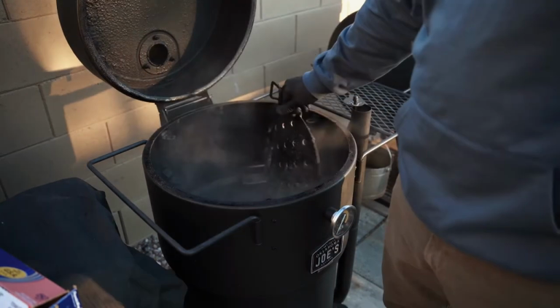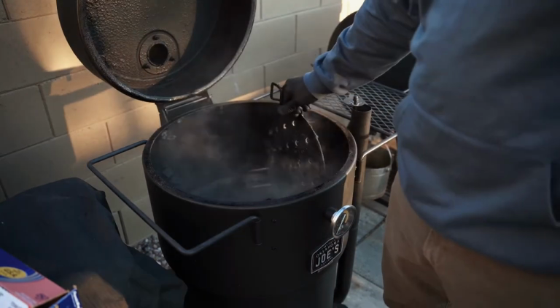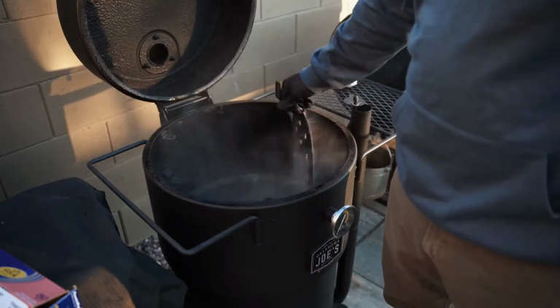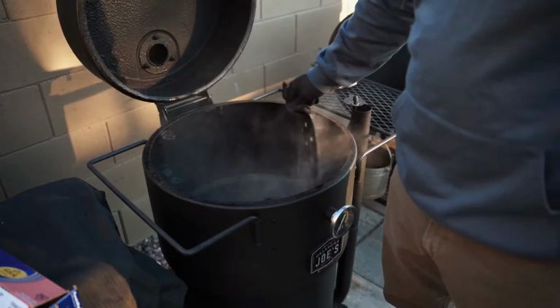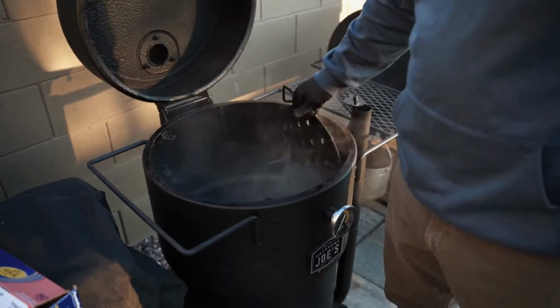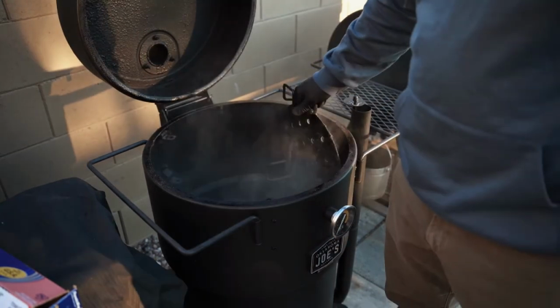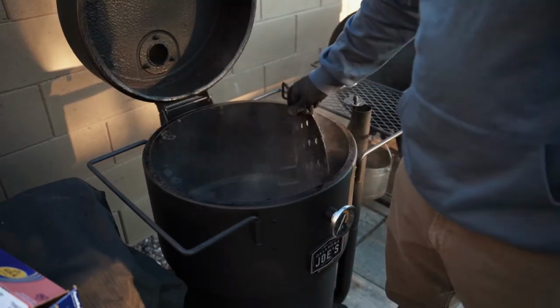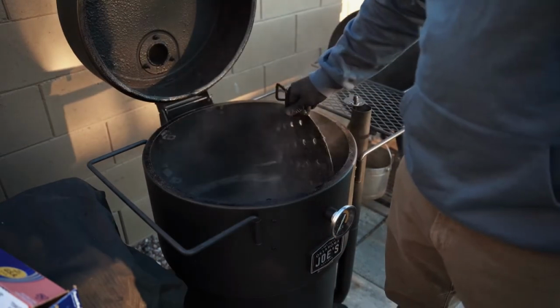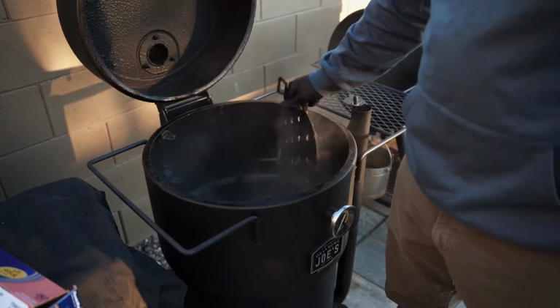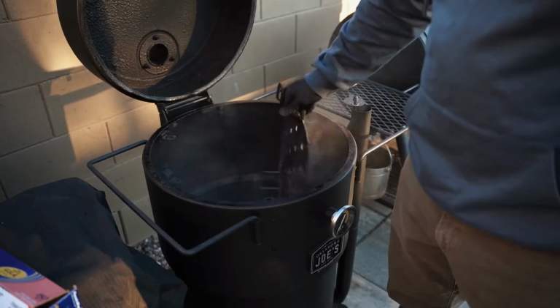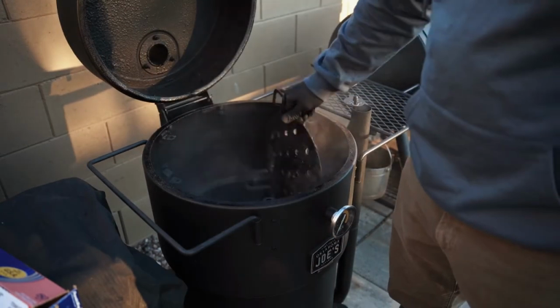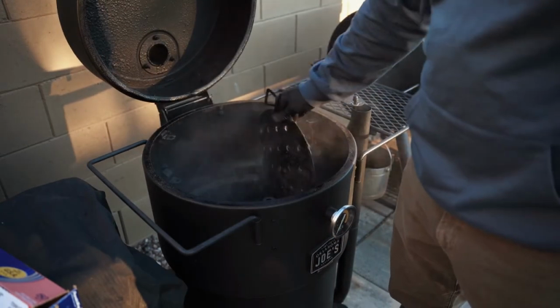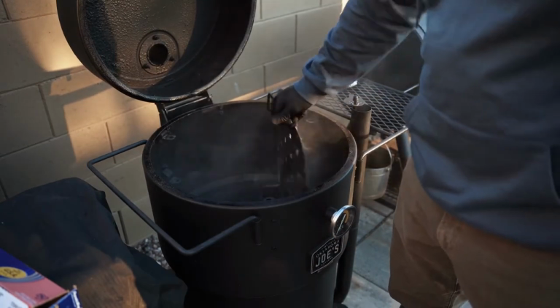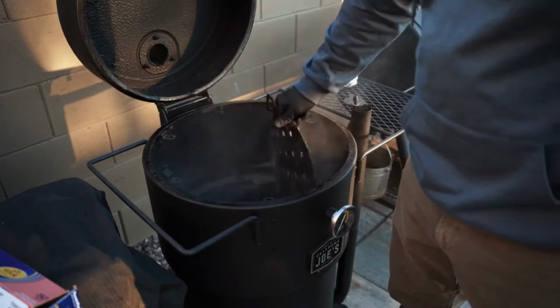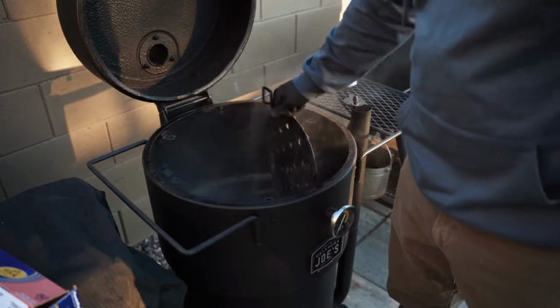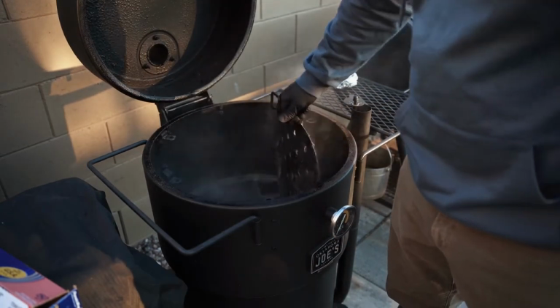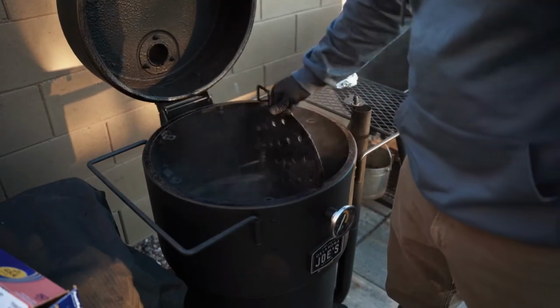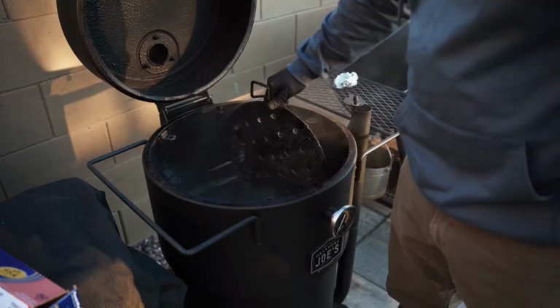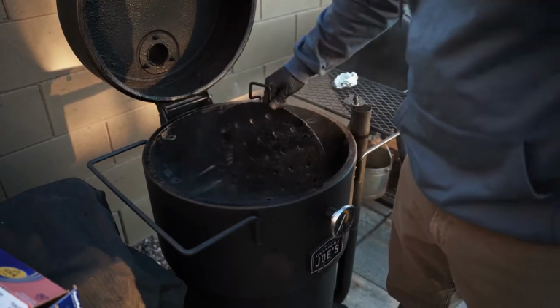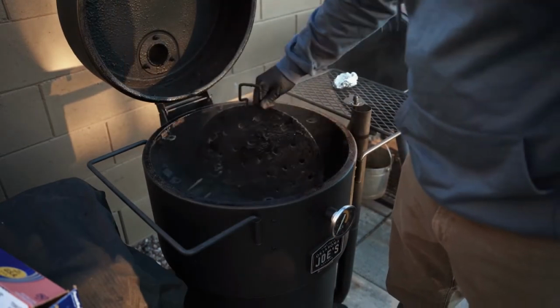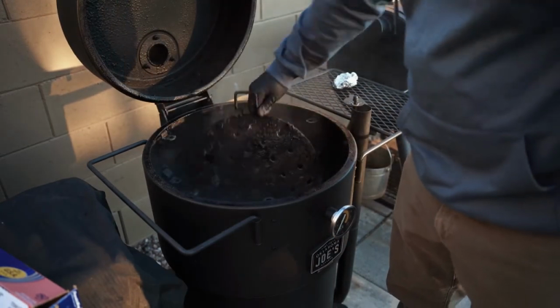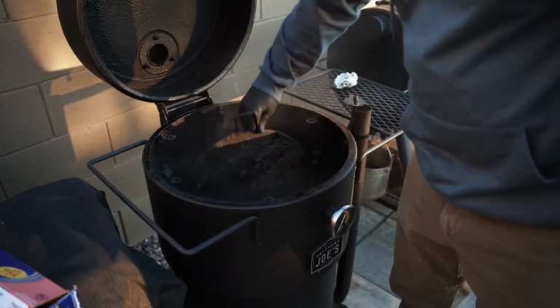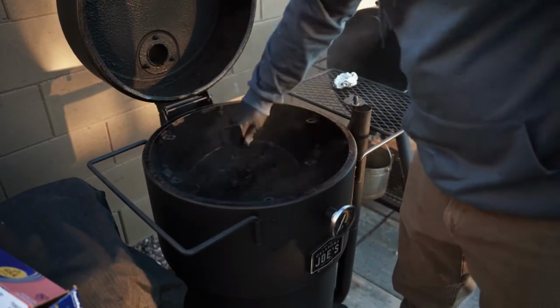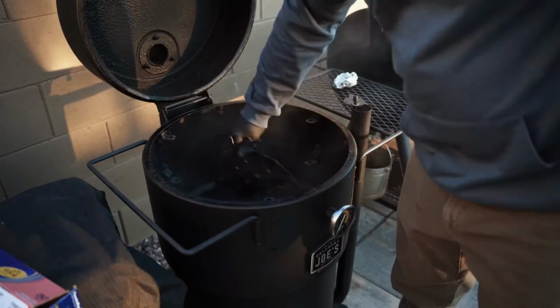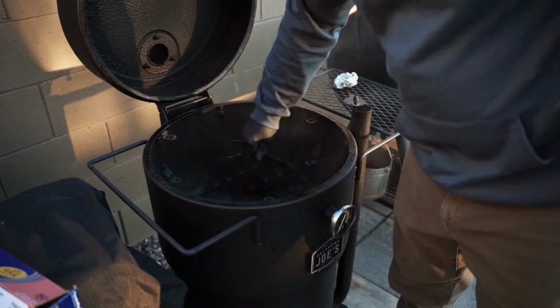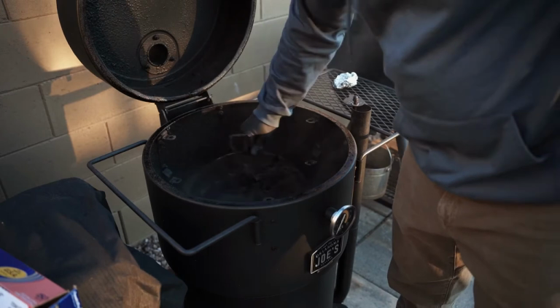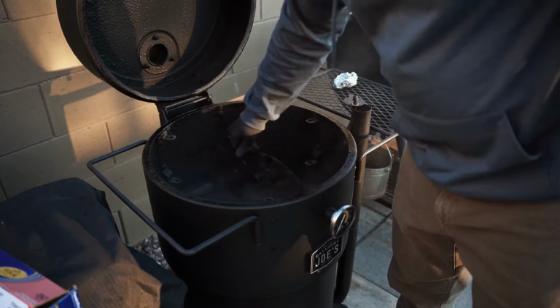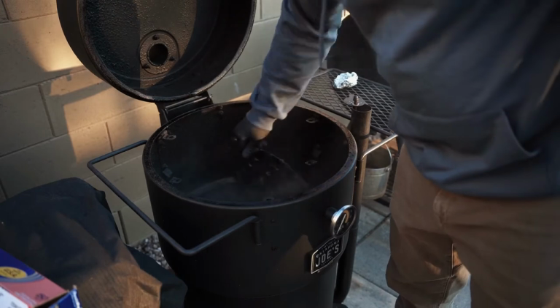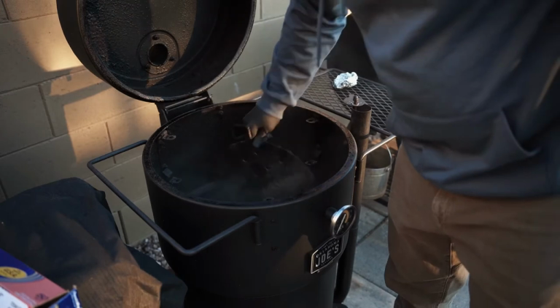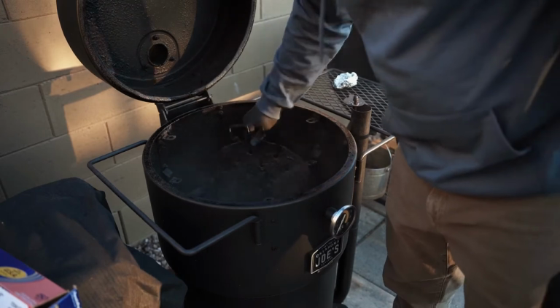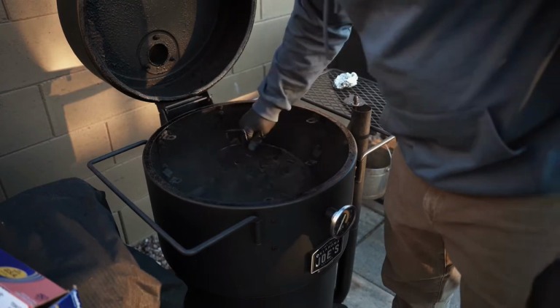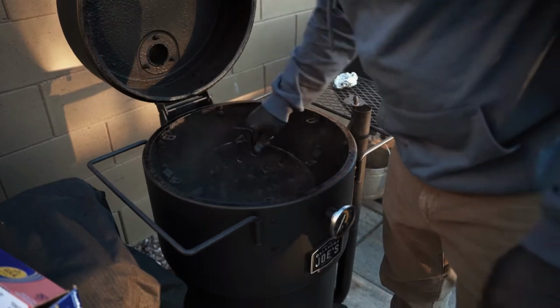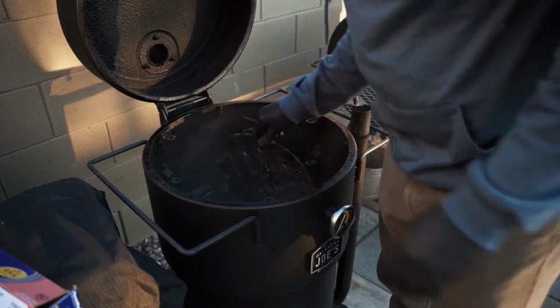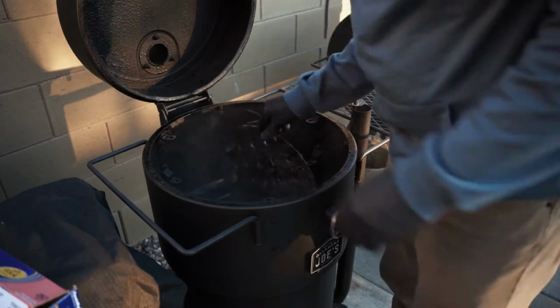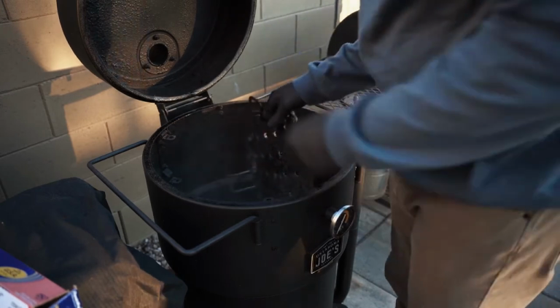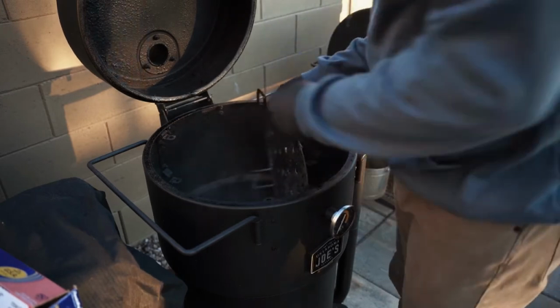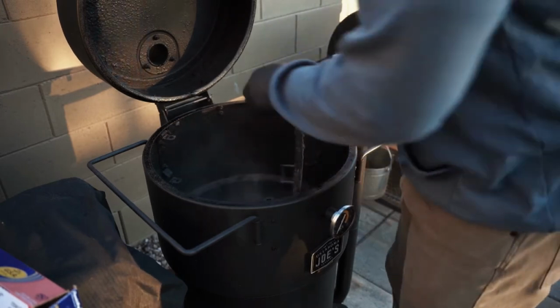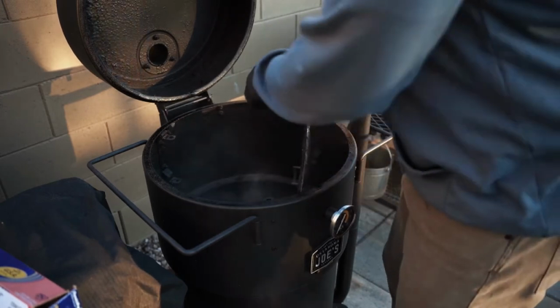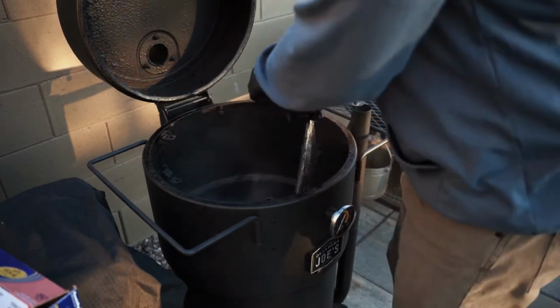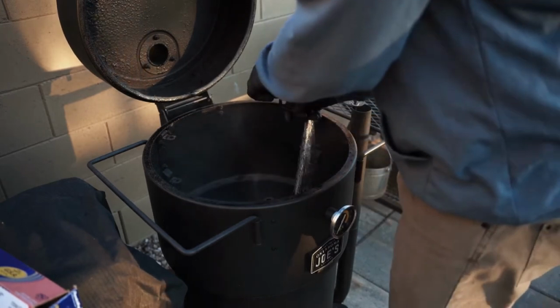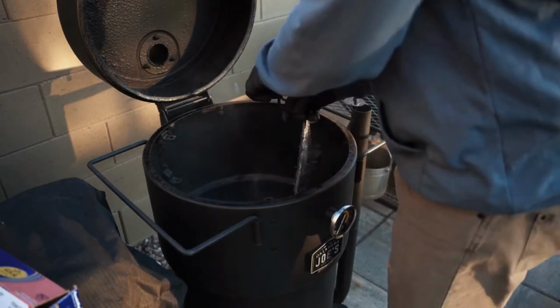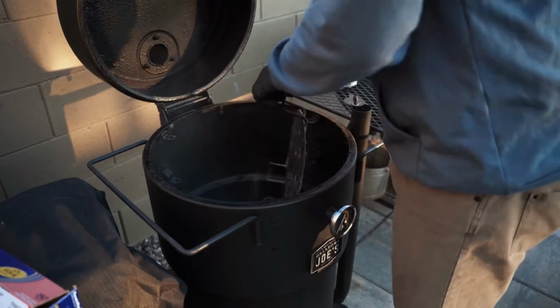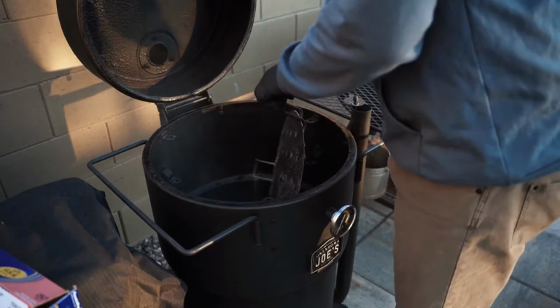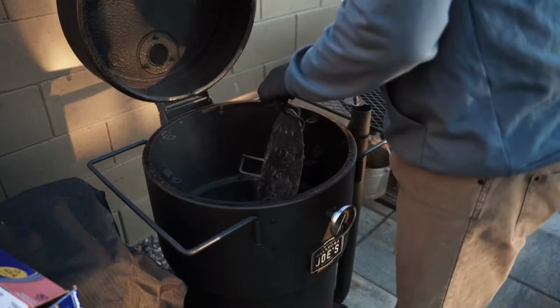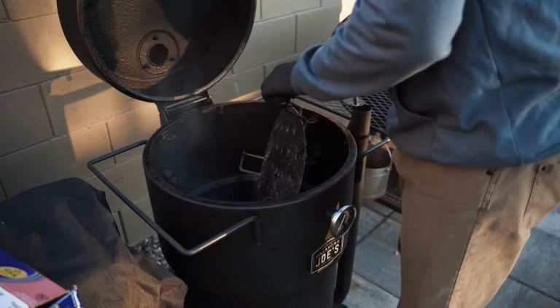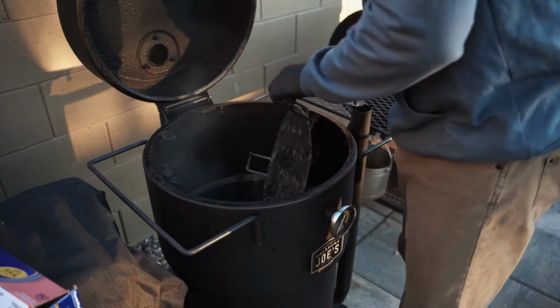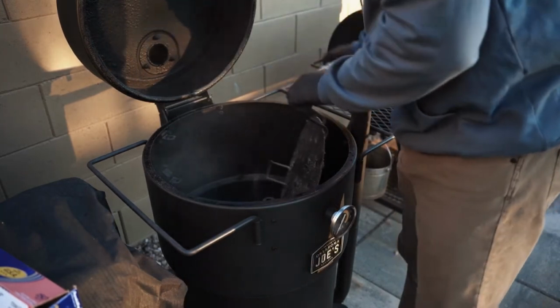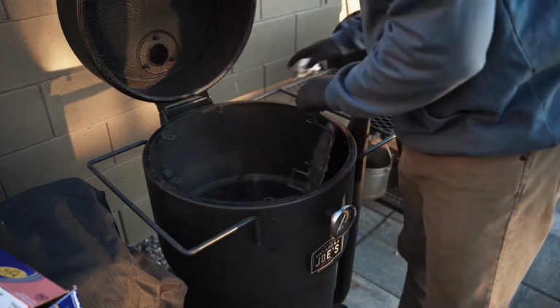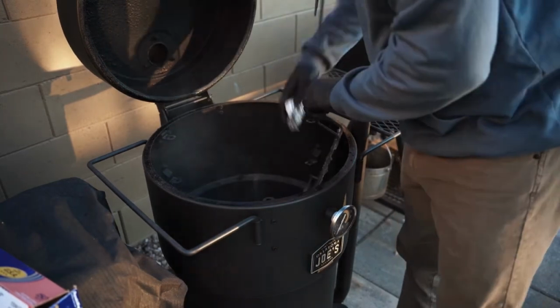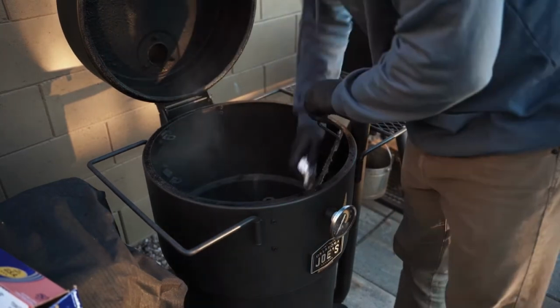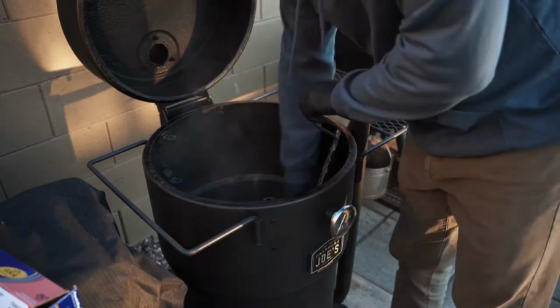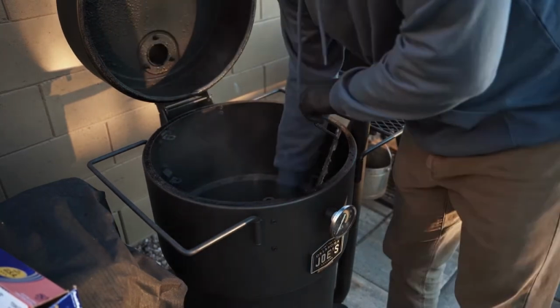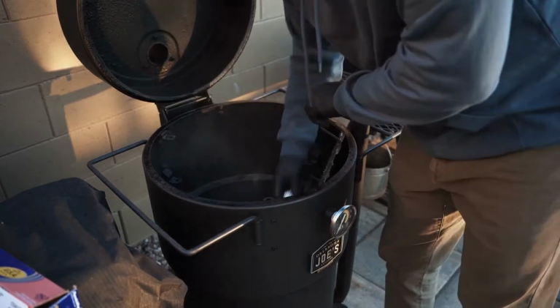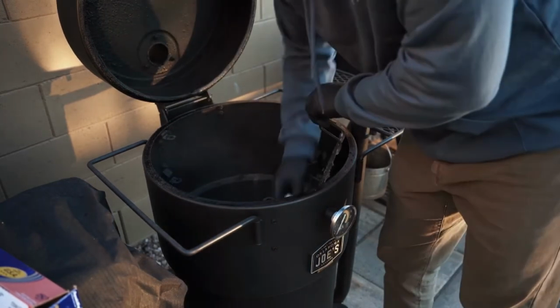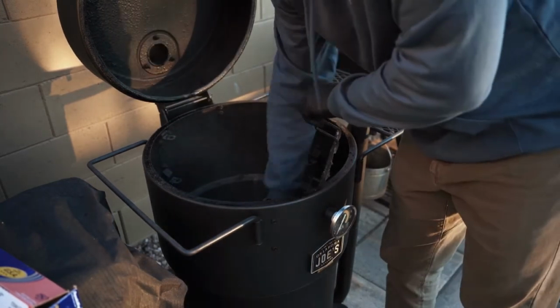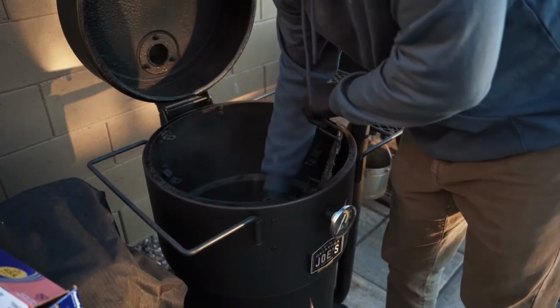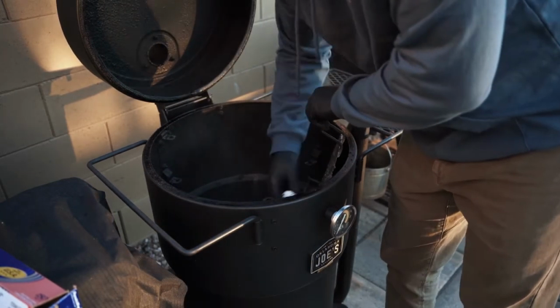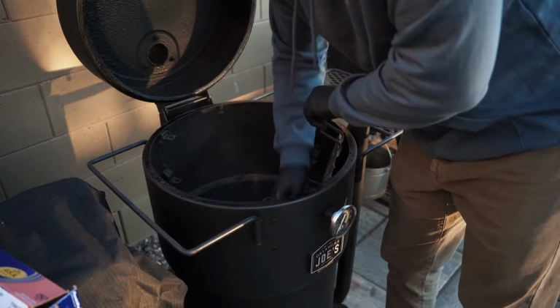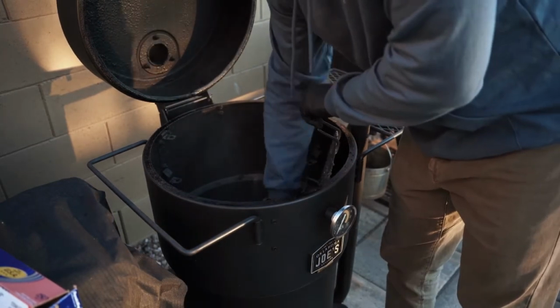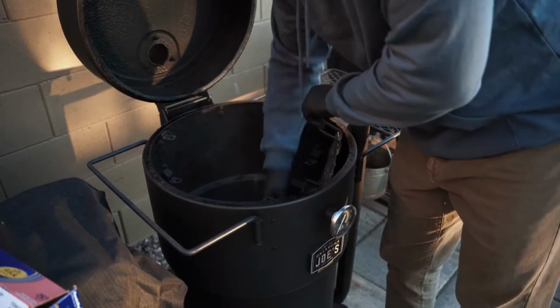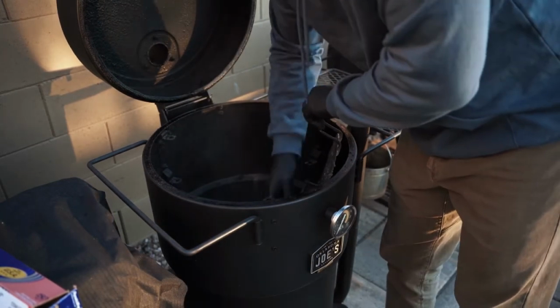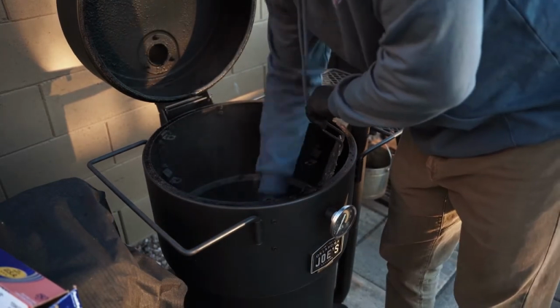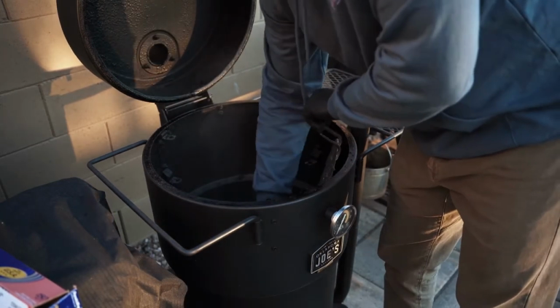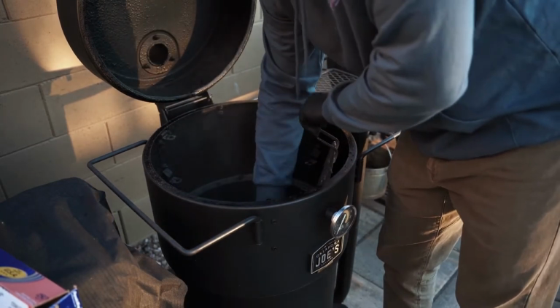Next, I'm knocking off all the ash from the diffuser plate, and then I'm also scraping that down, too.